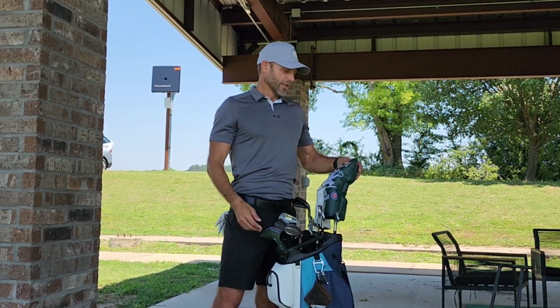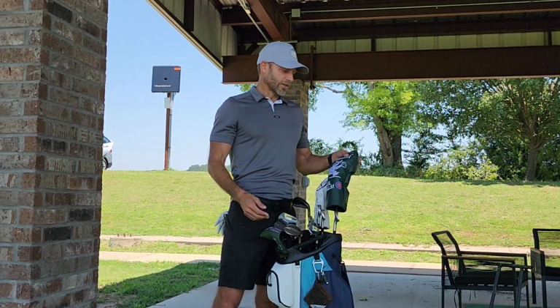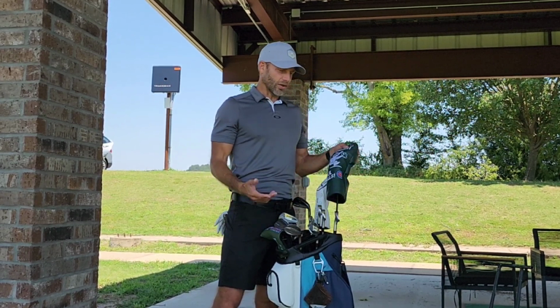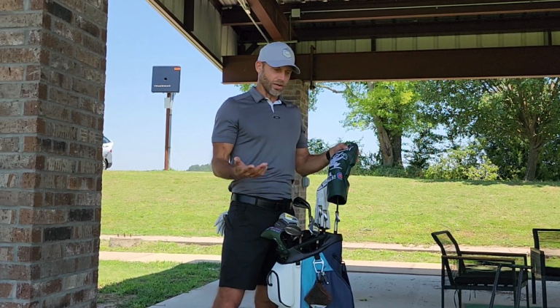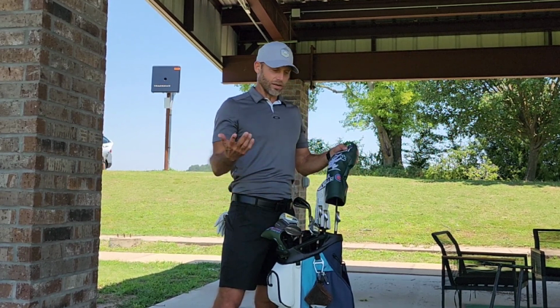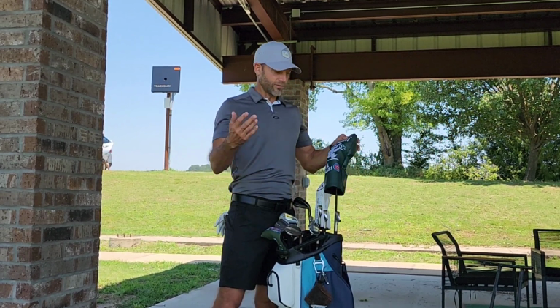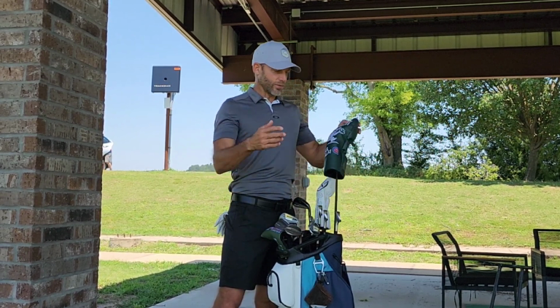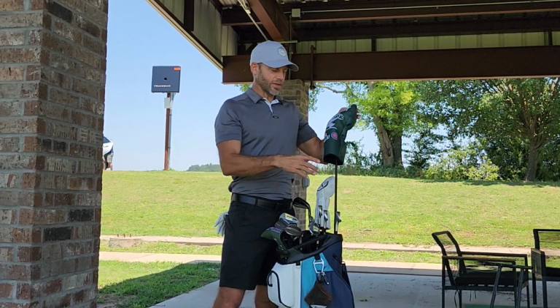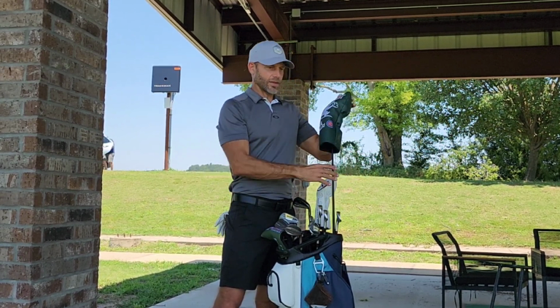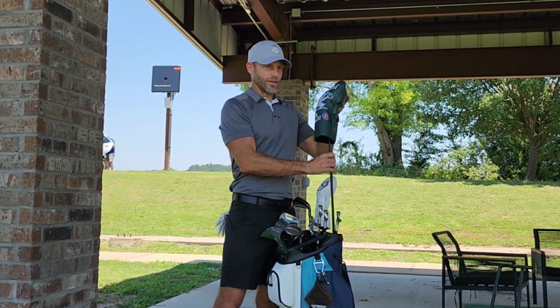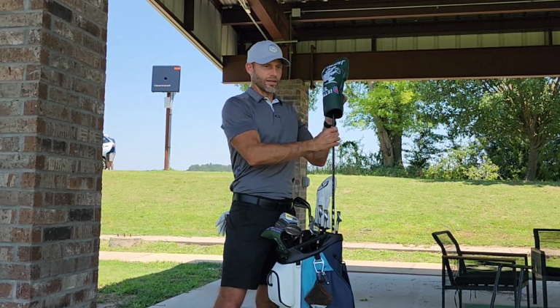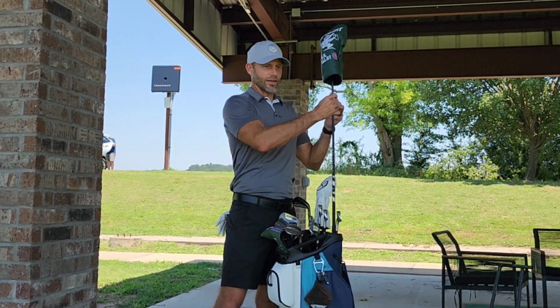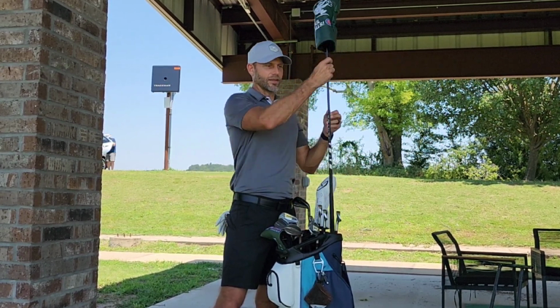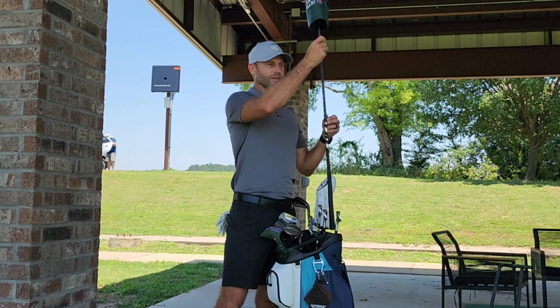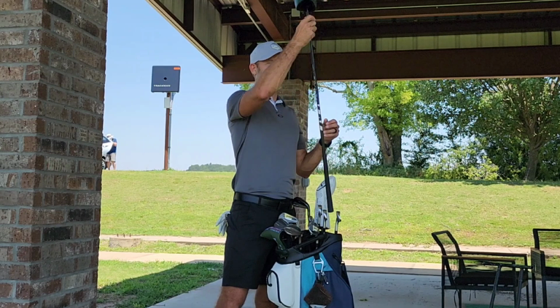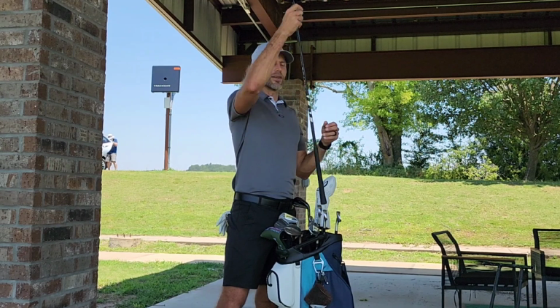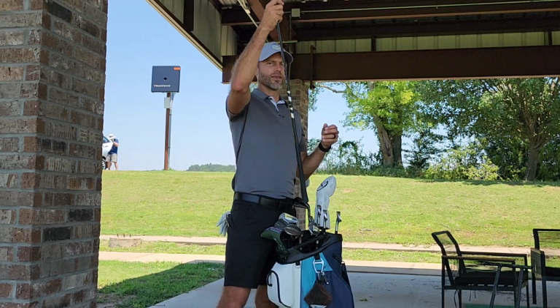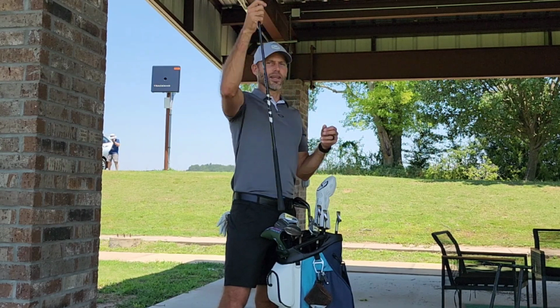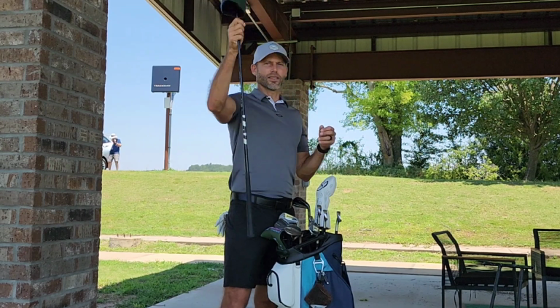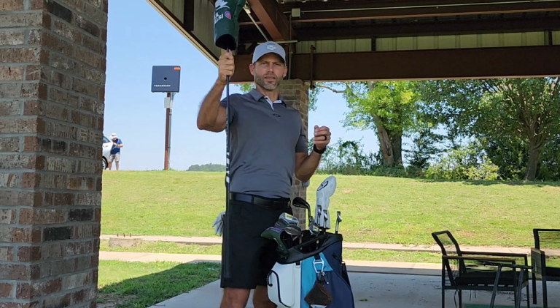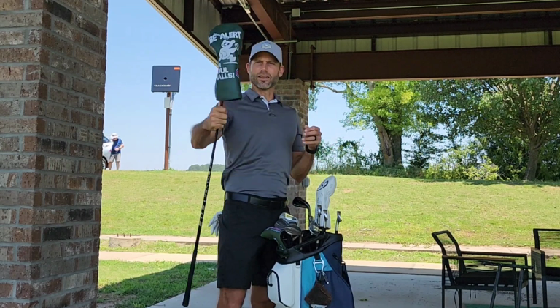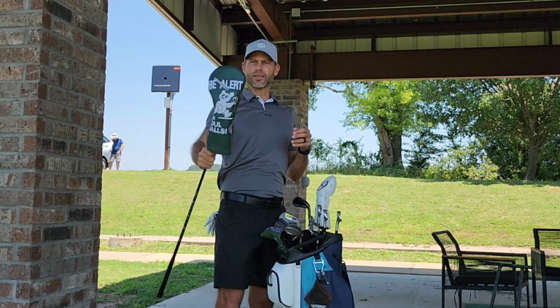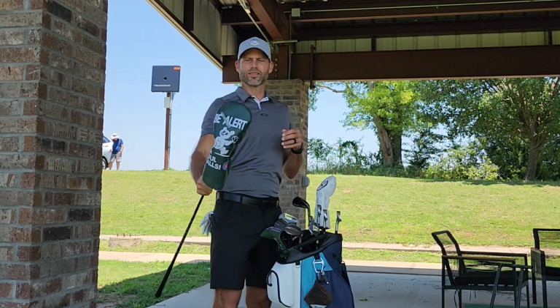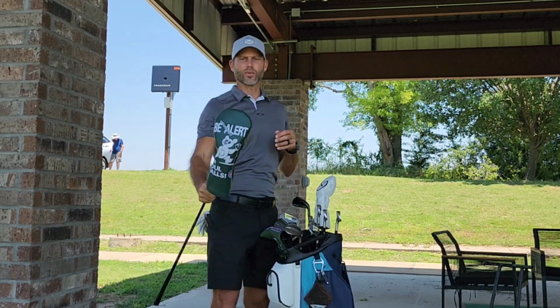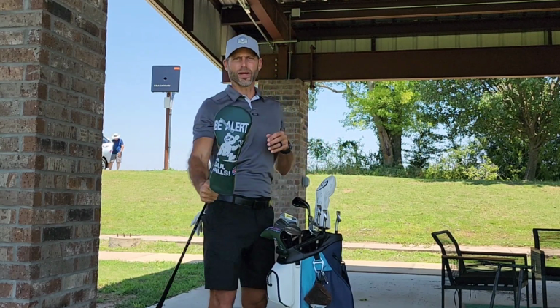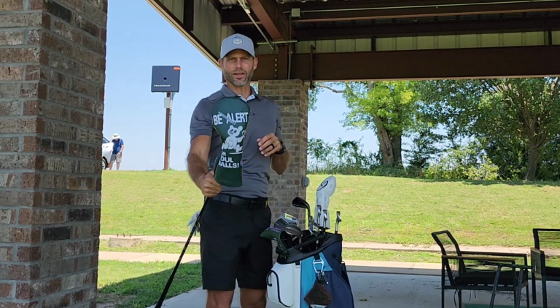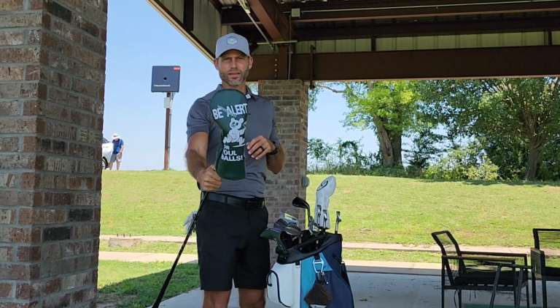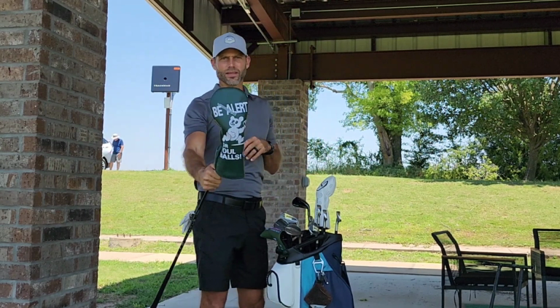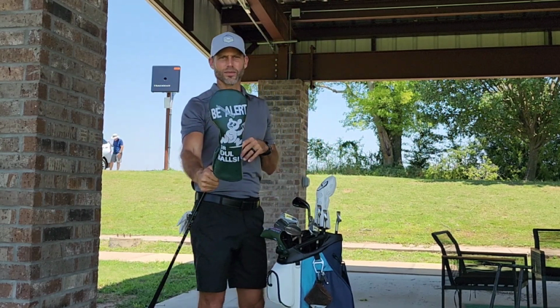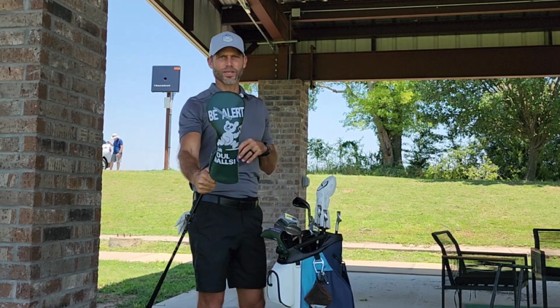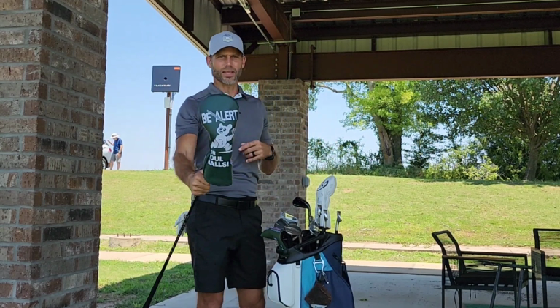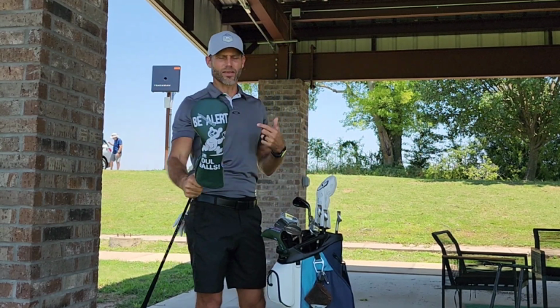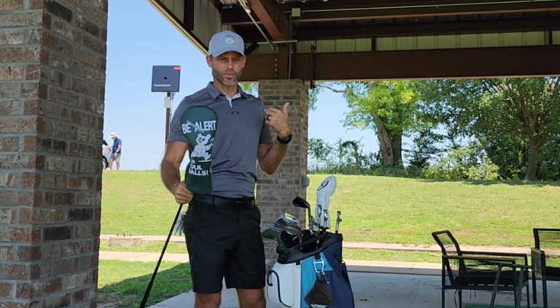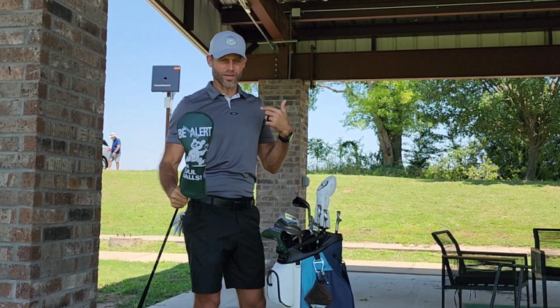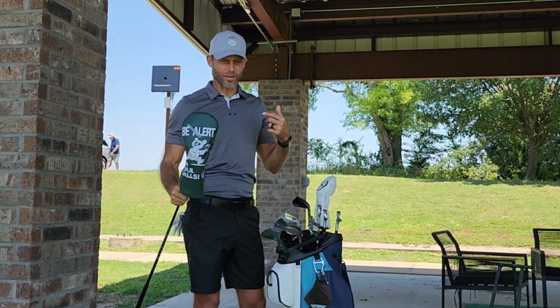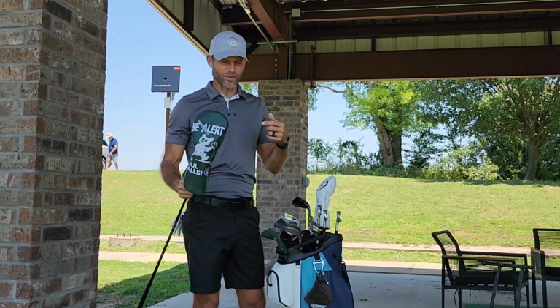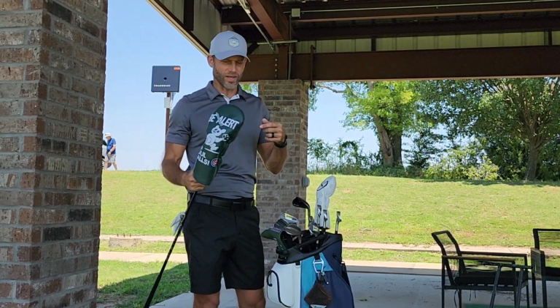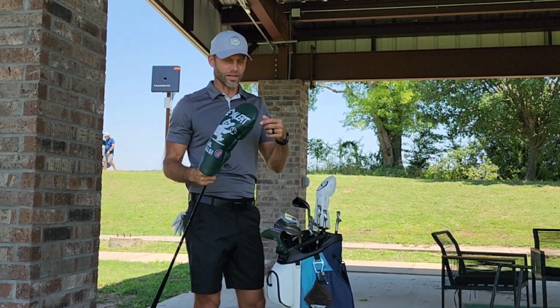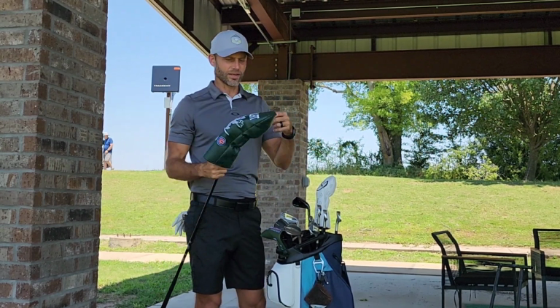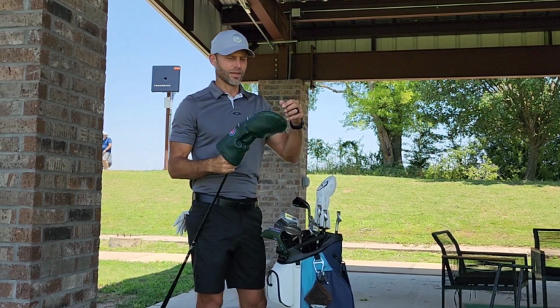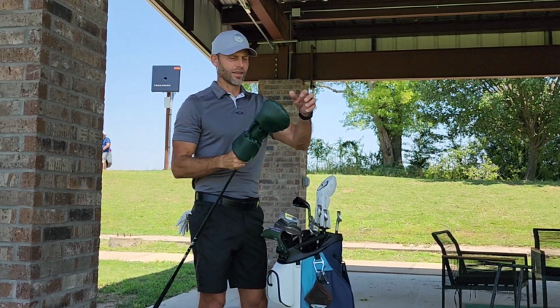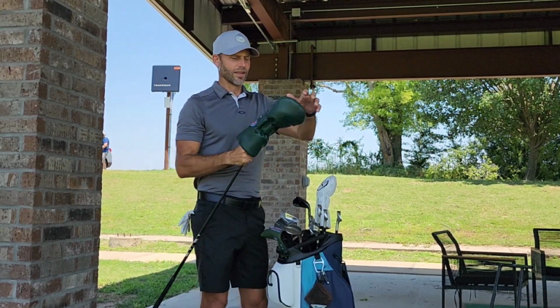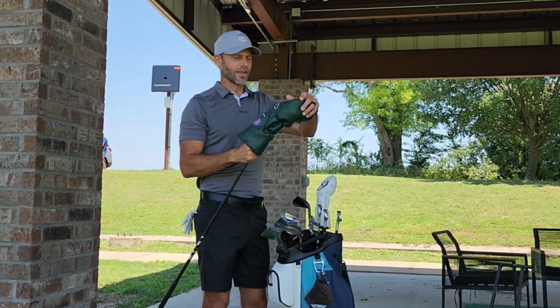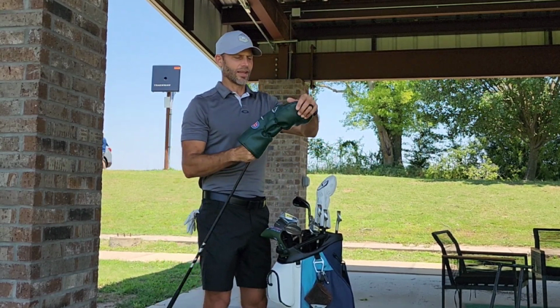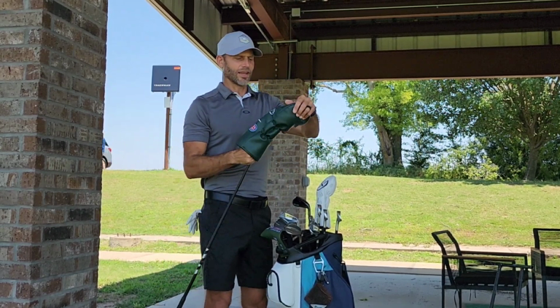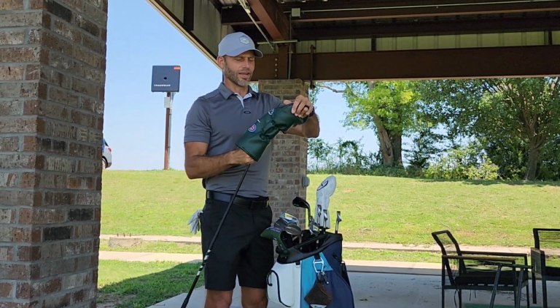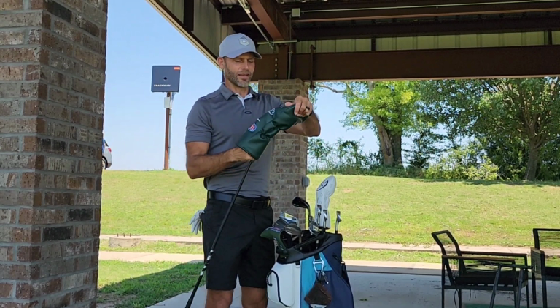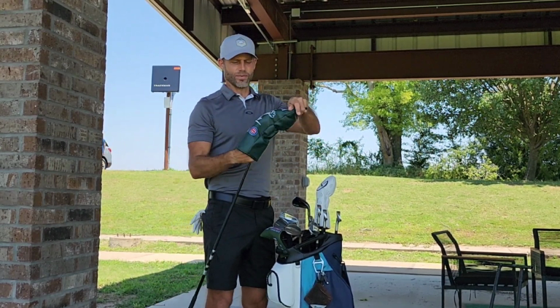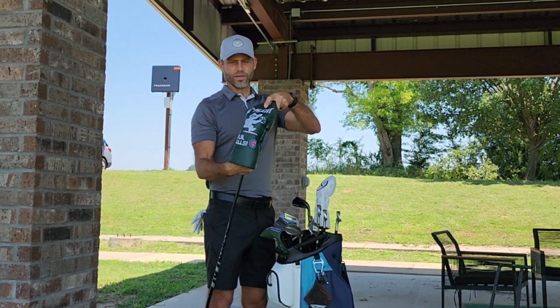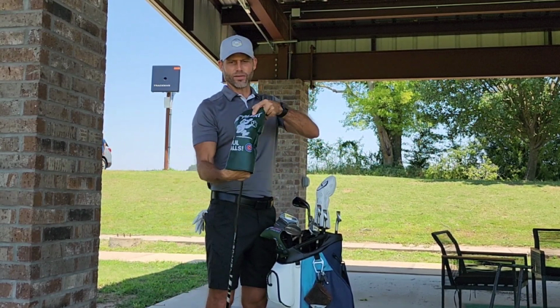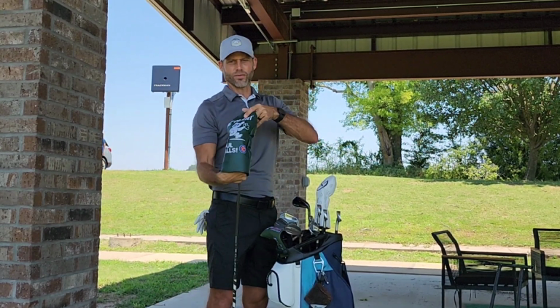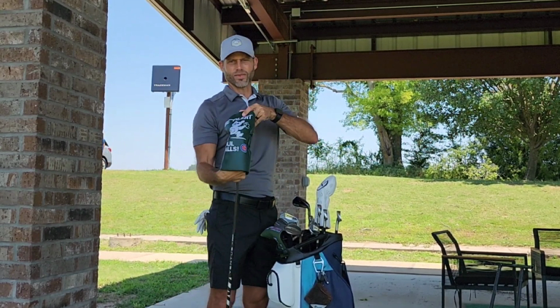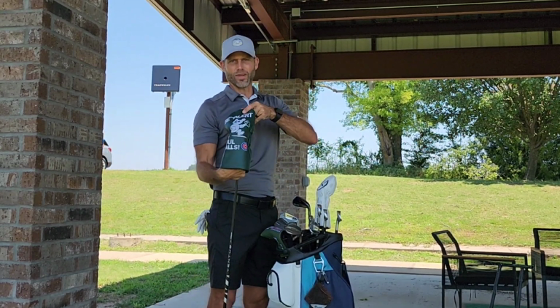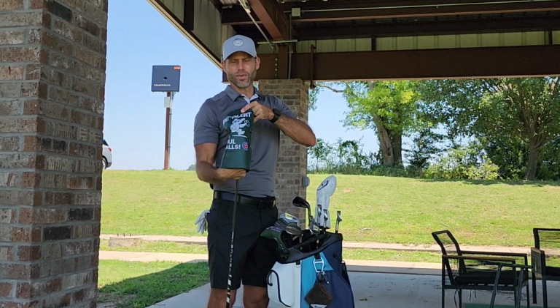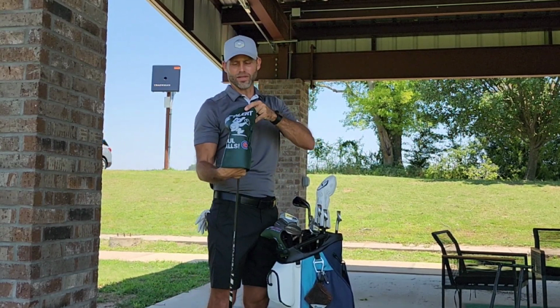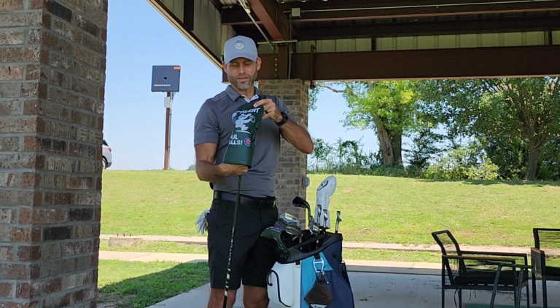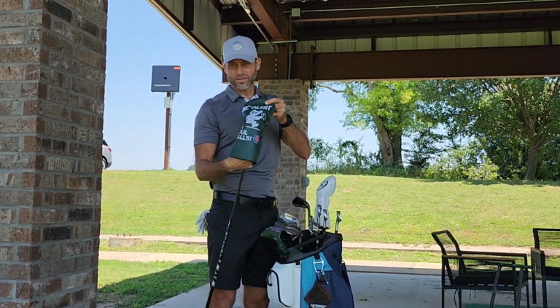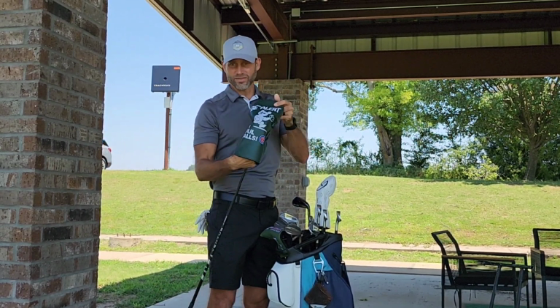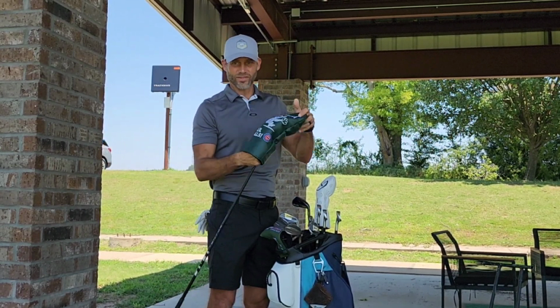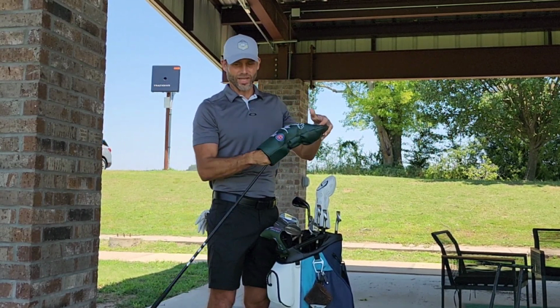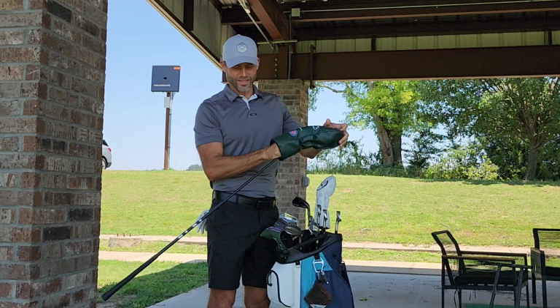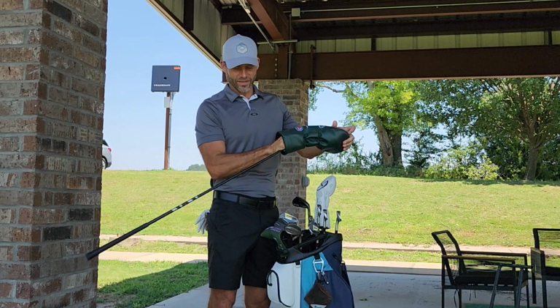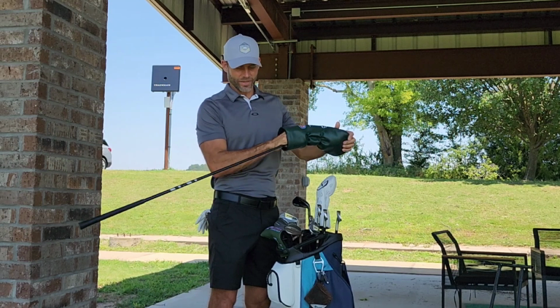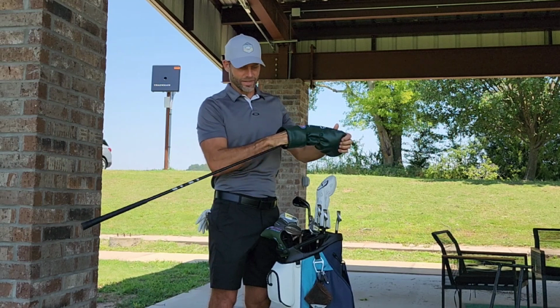Starting off with the driver. Got the Swag Cubs head cover — good Cubs fan. Be alert with foul balls, try not to hit many.